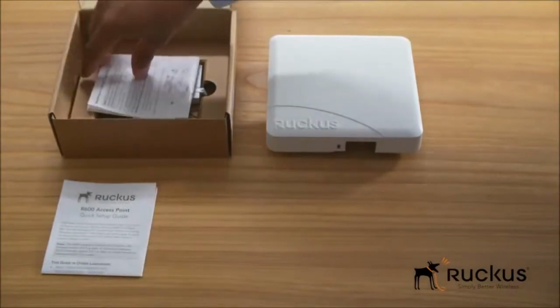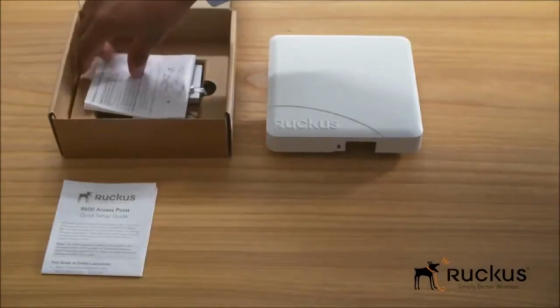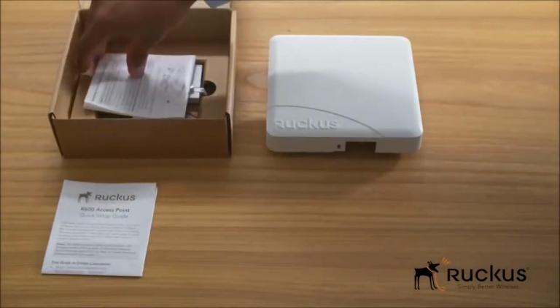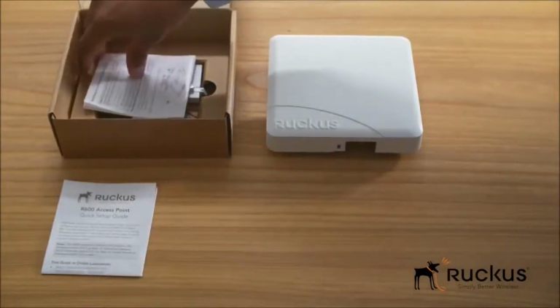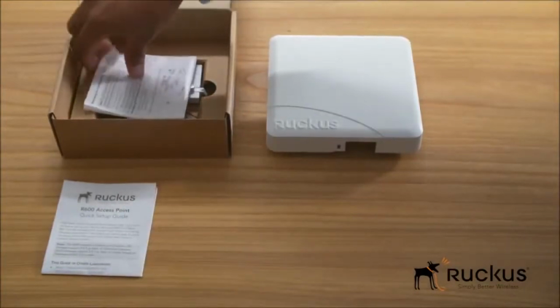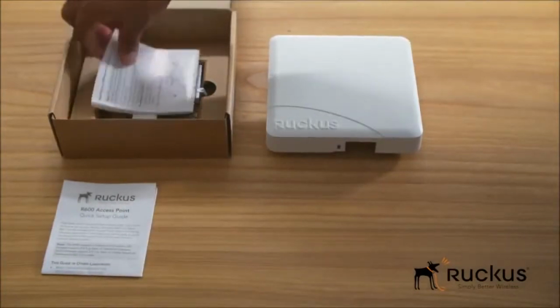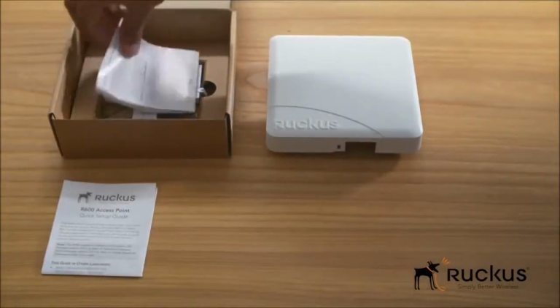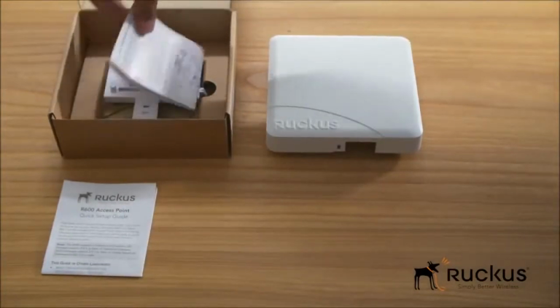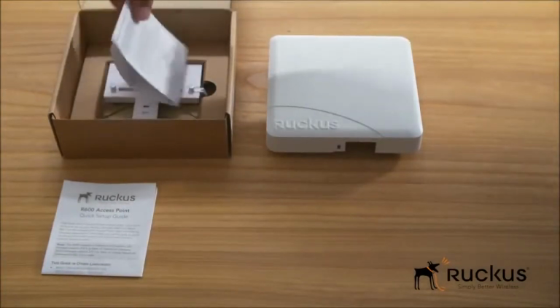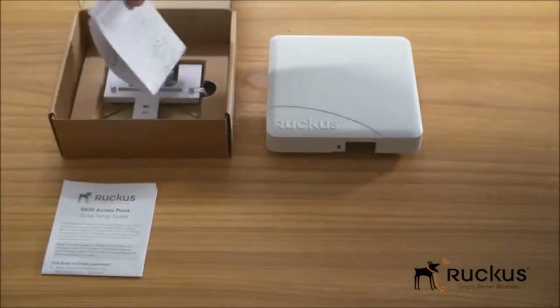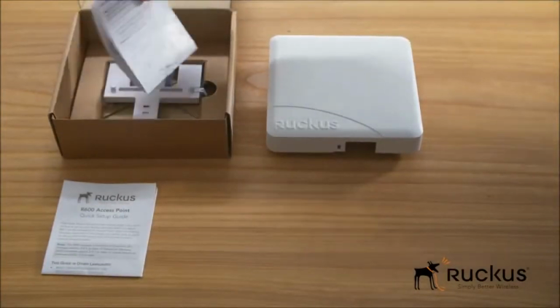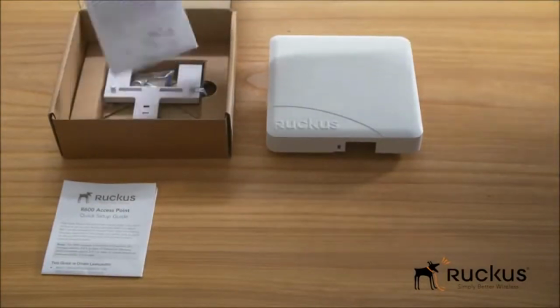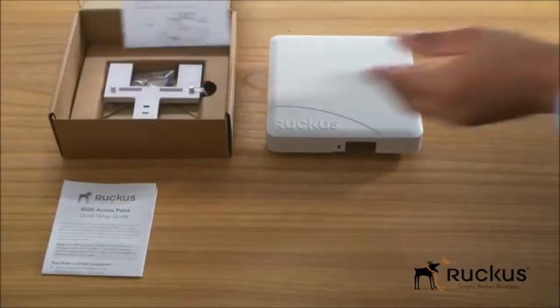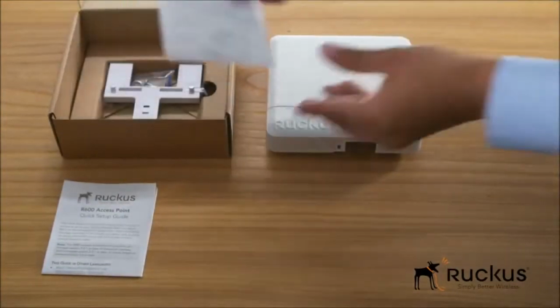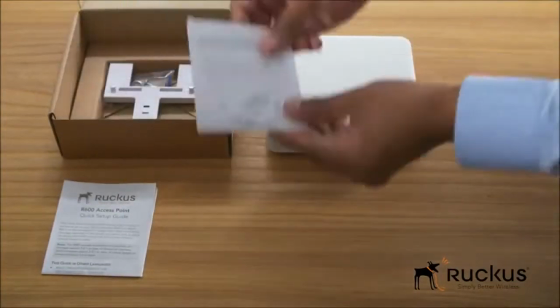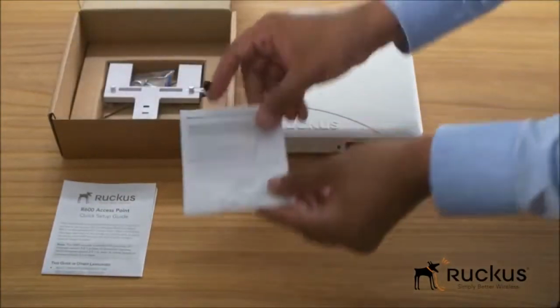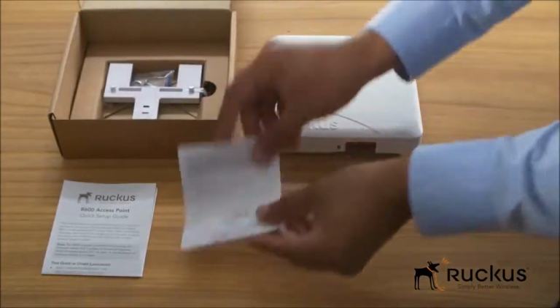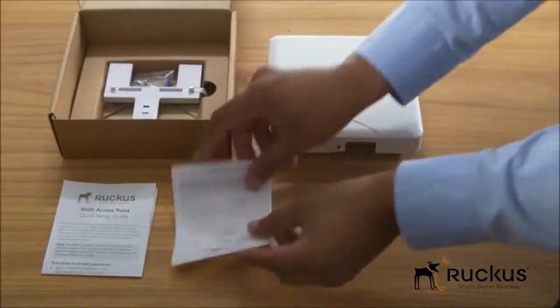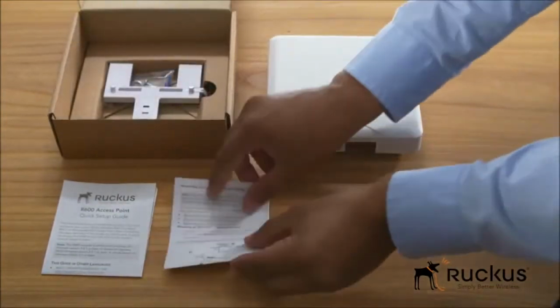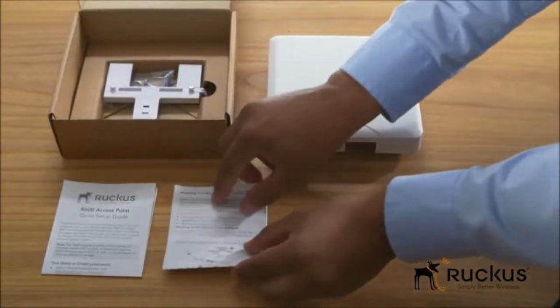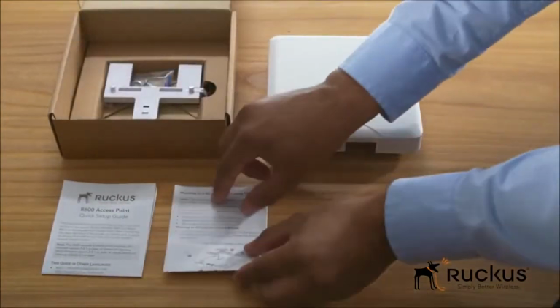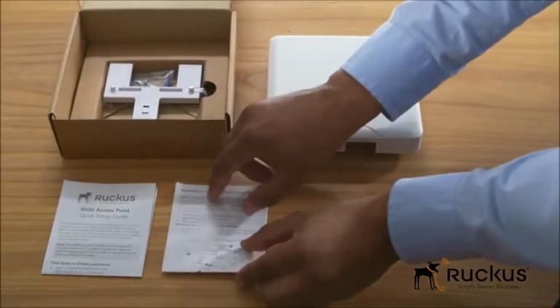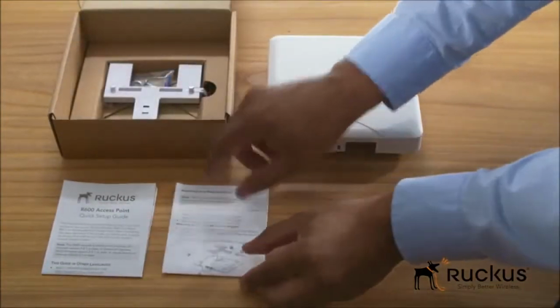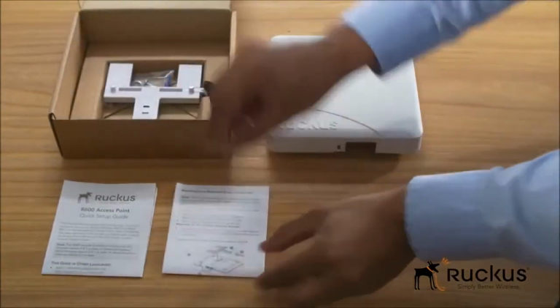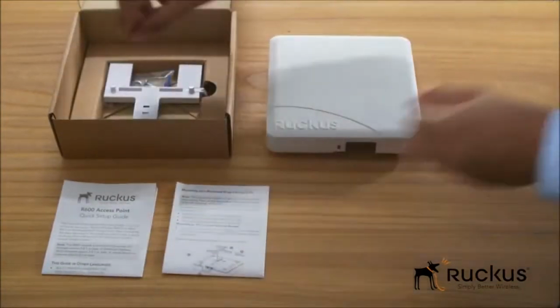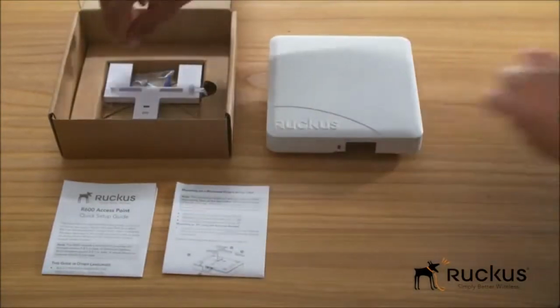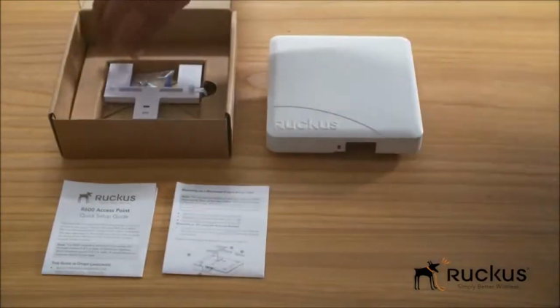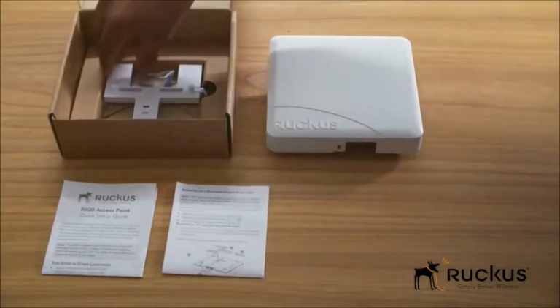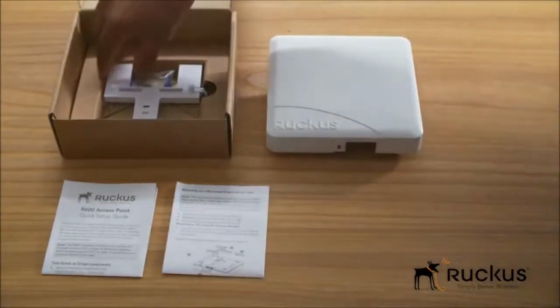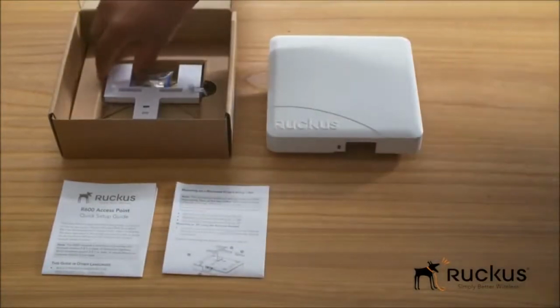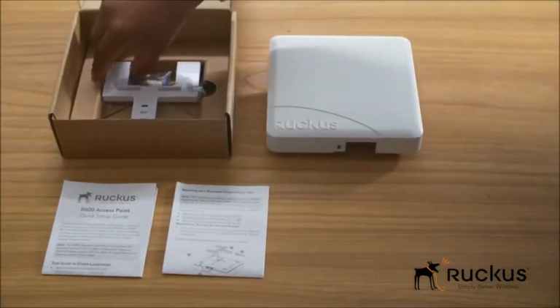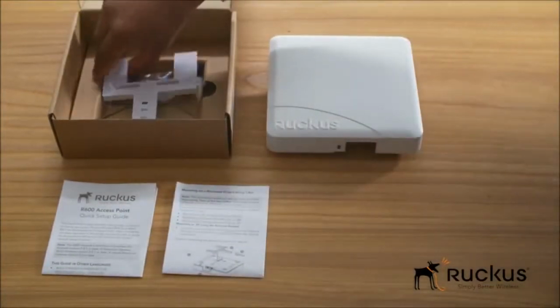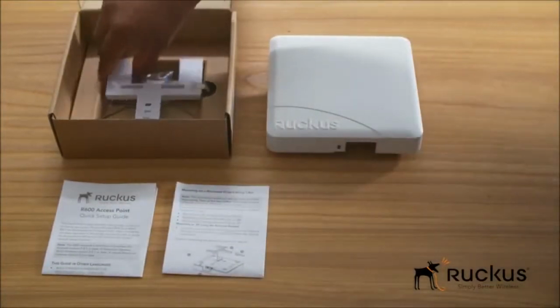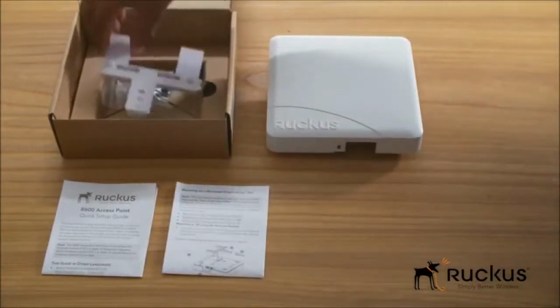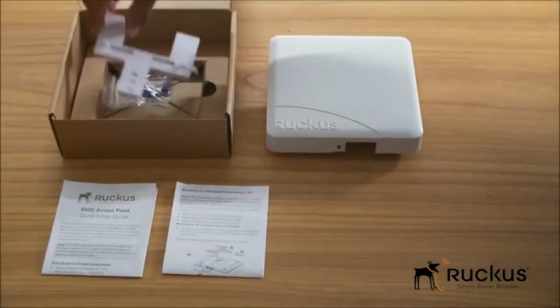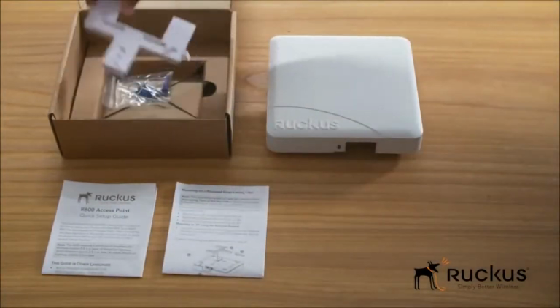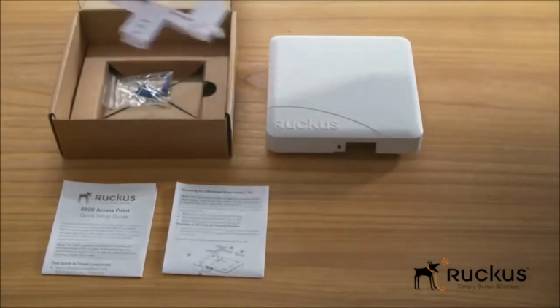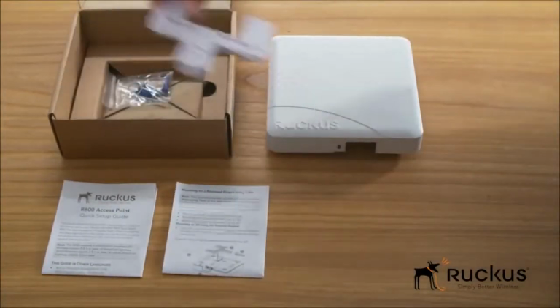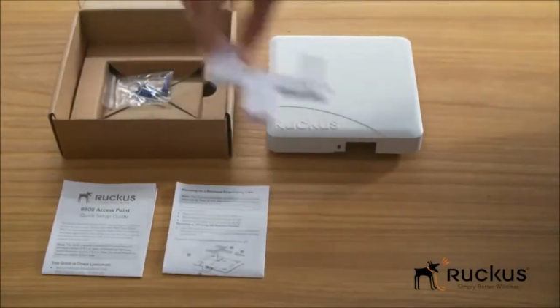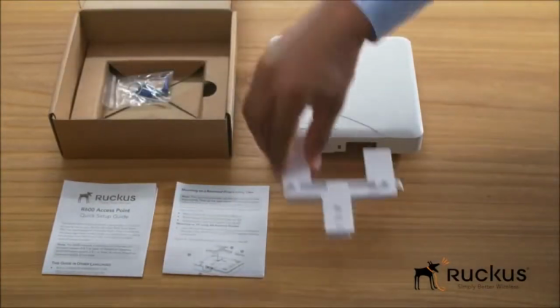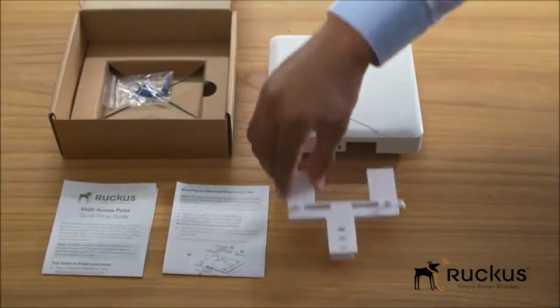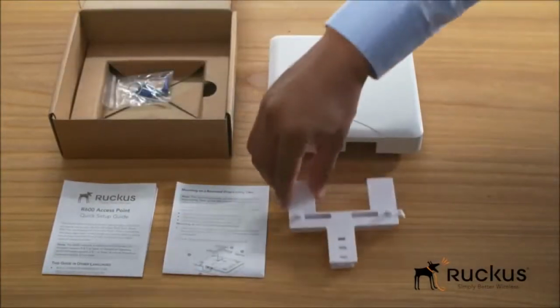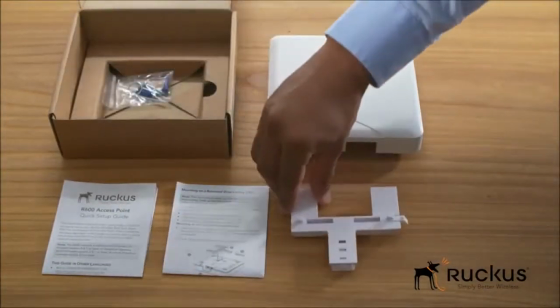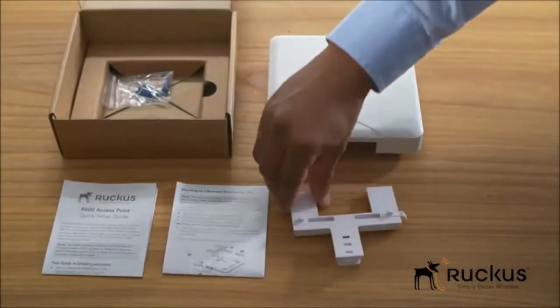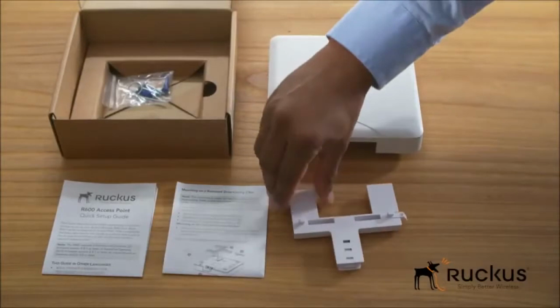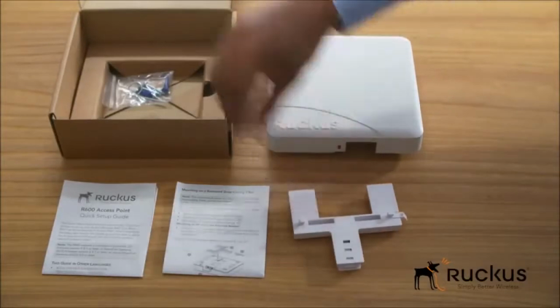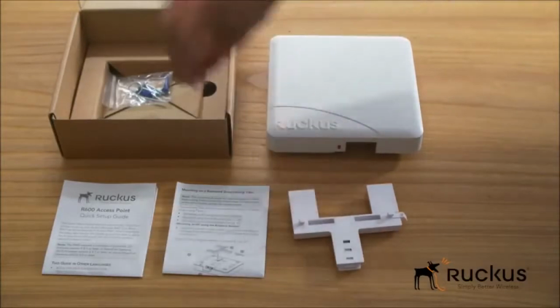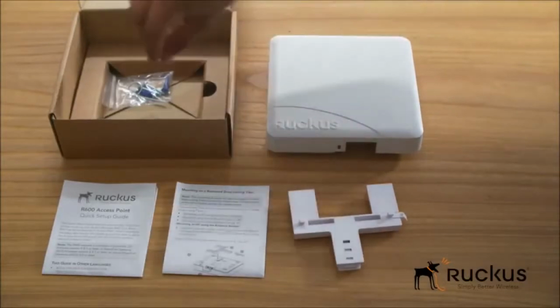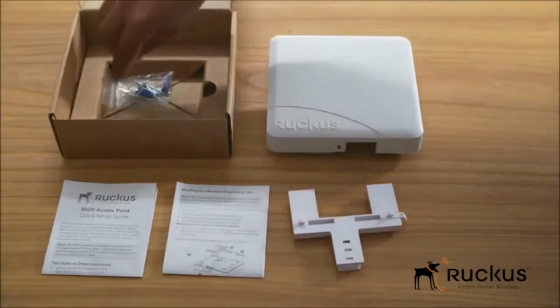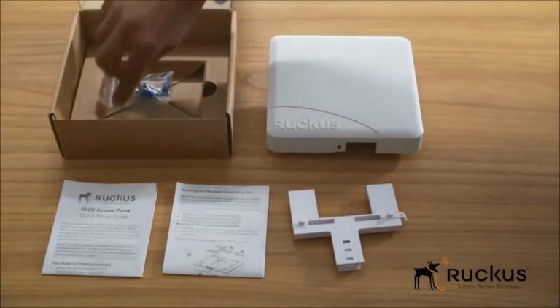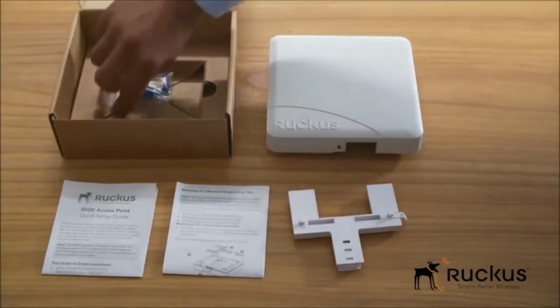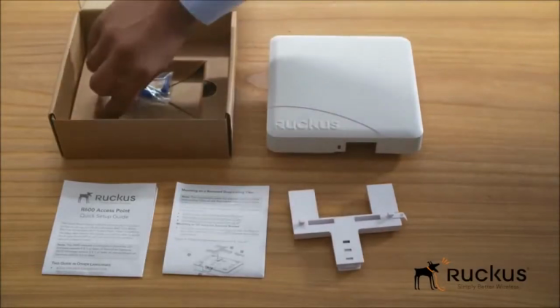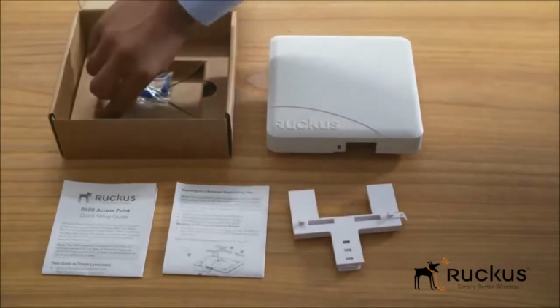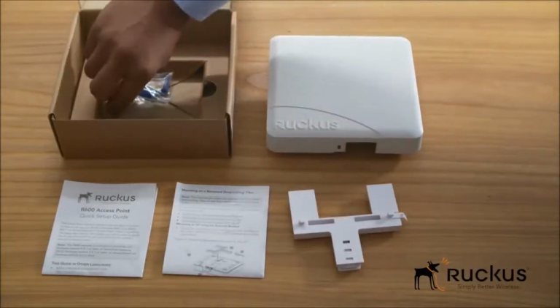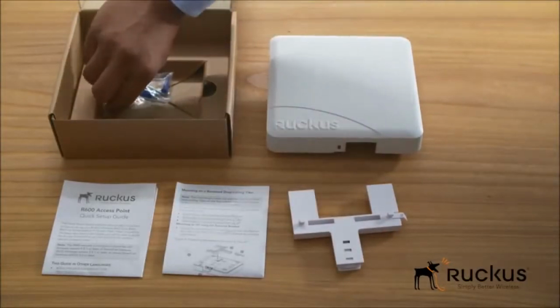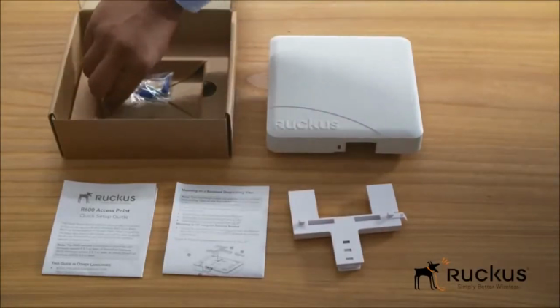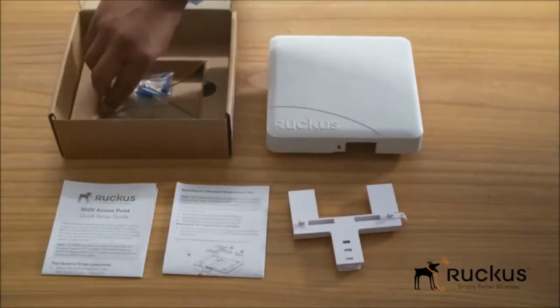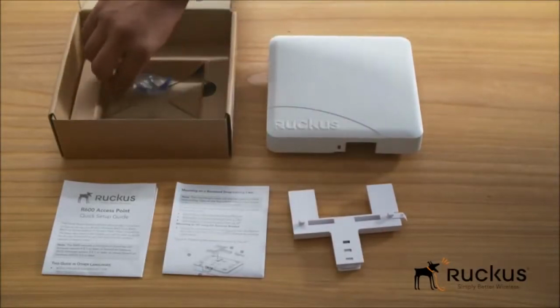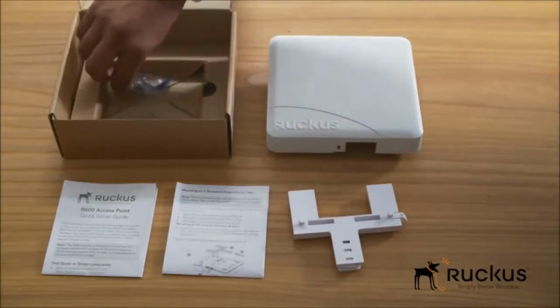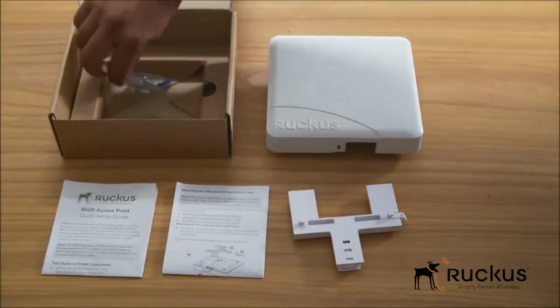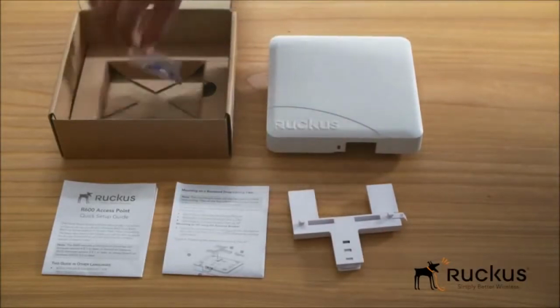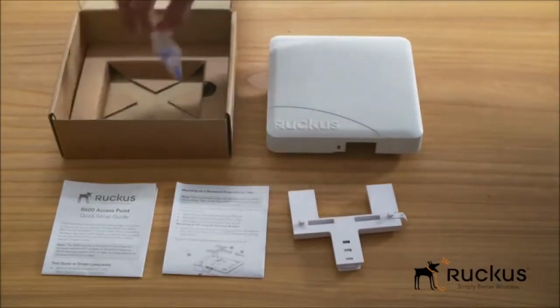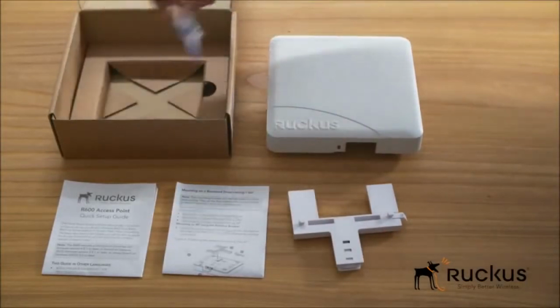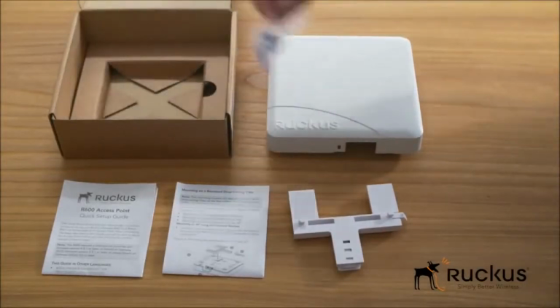The mounting guide includes a handy template for speedy installation, along with a seating mount bracket with screws.